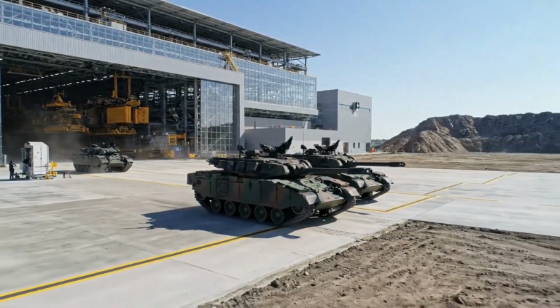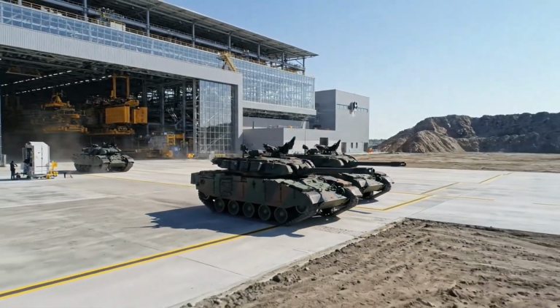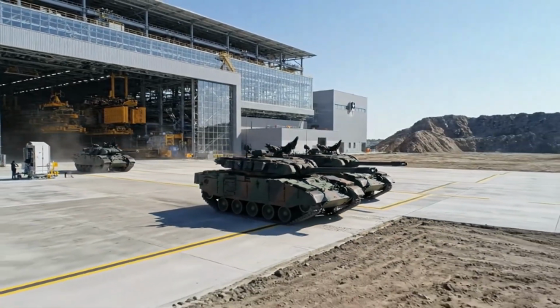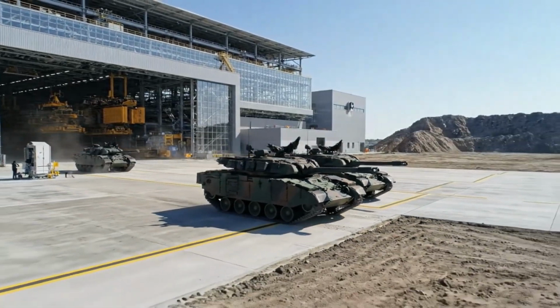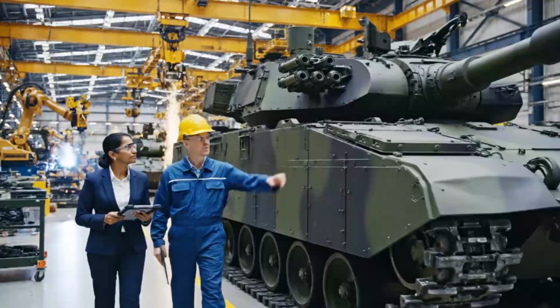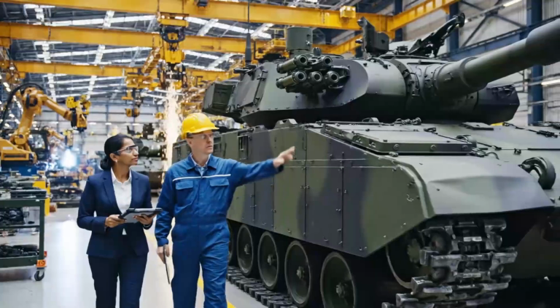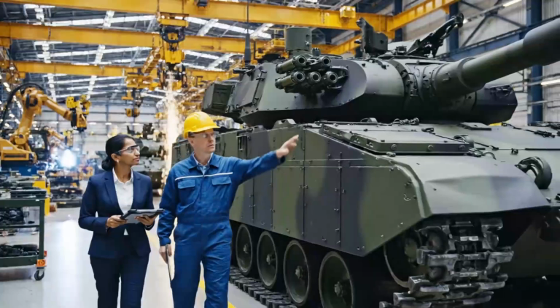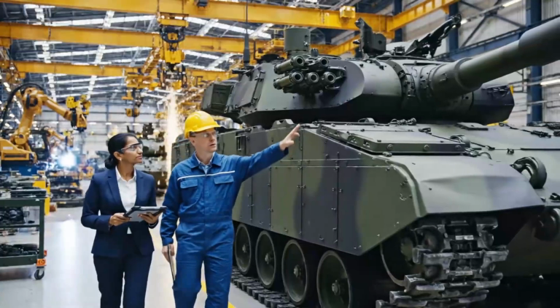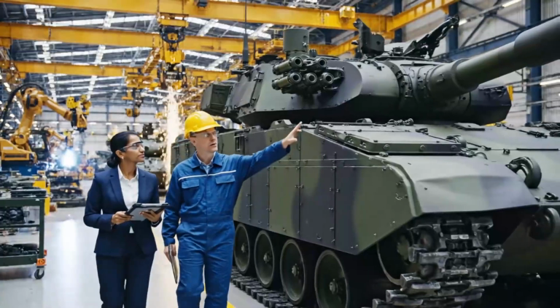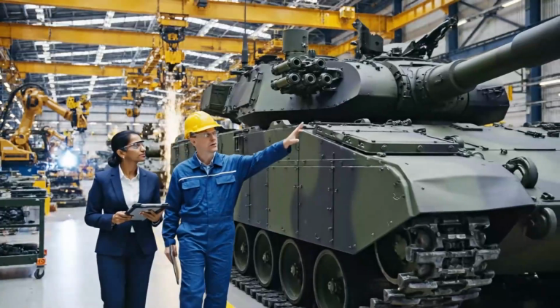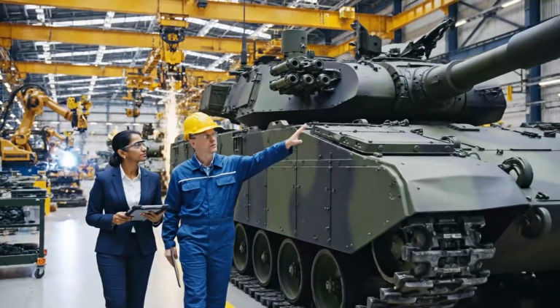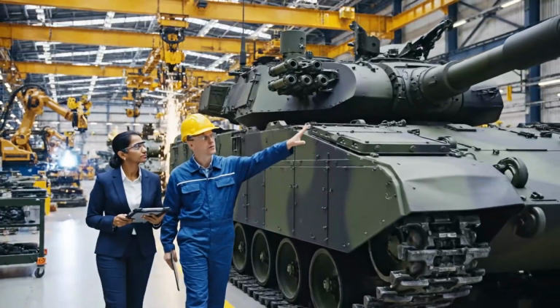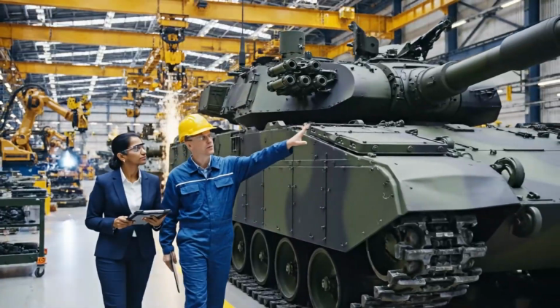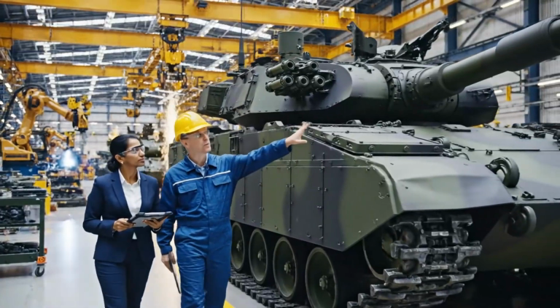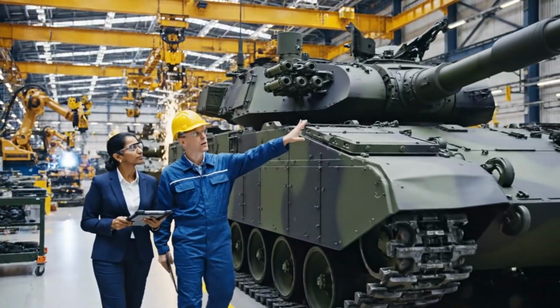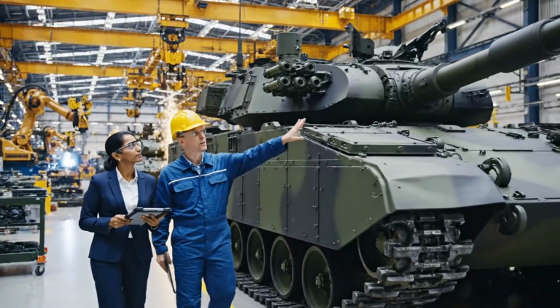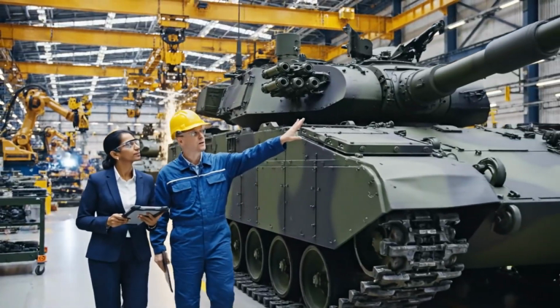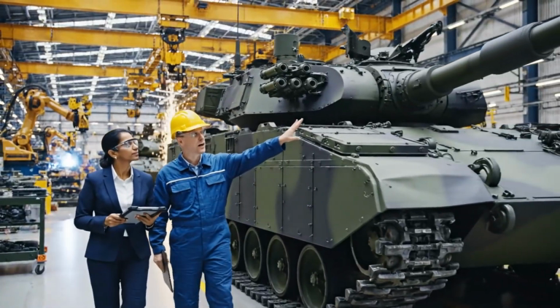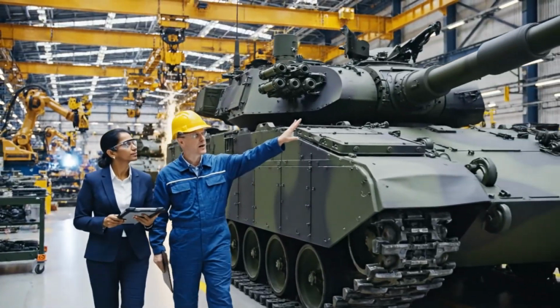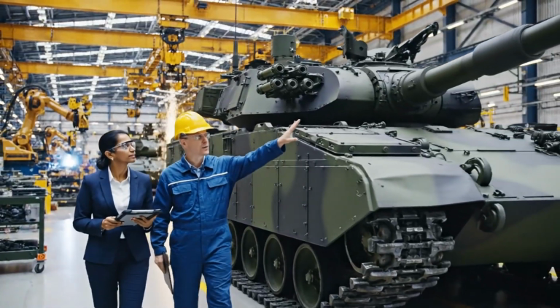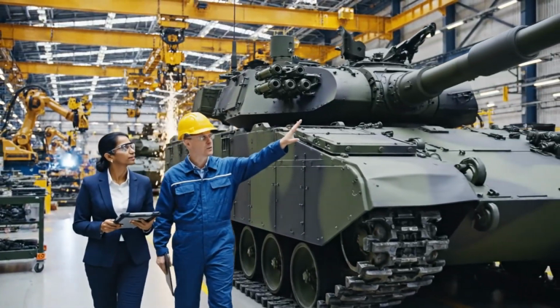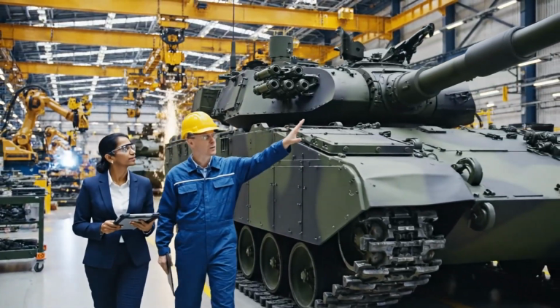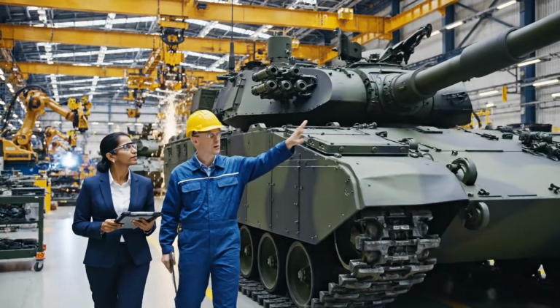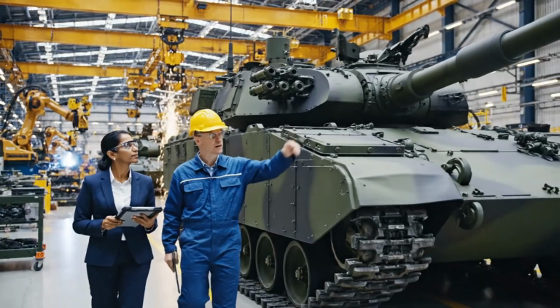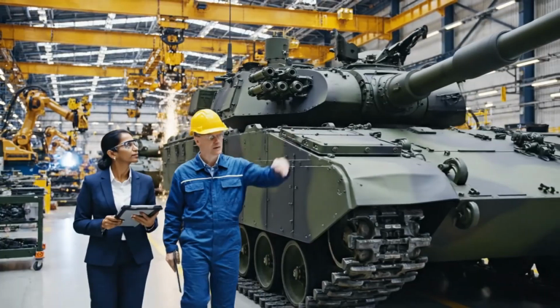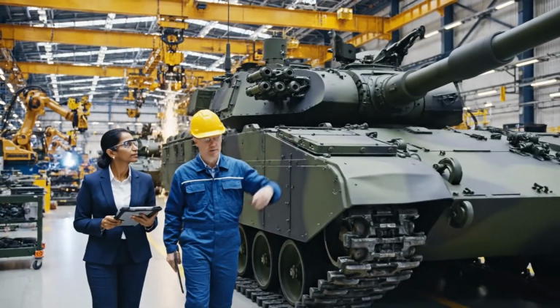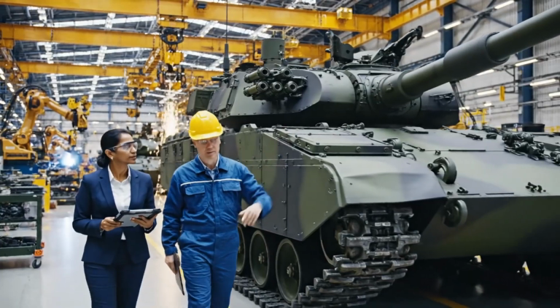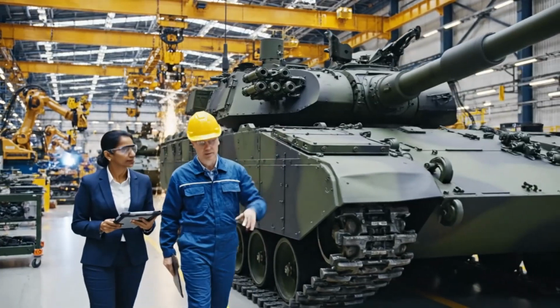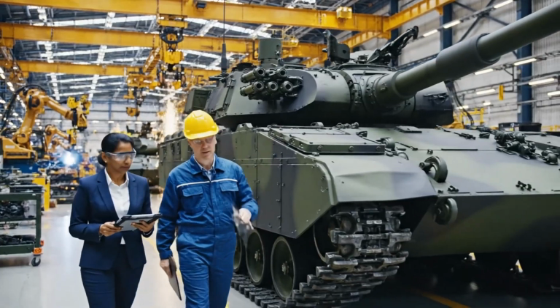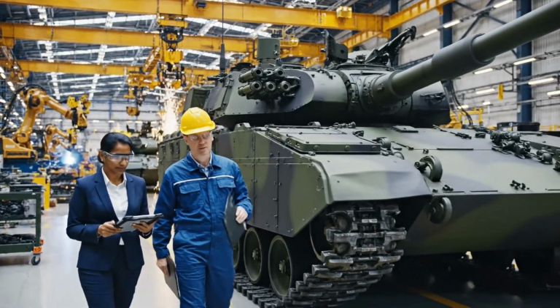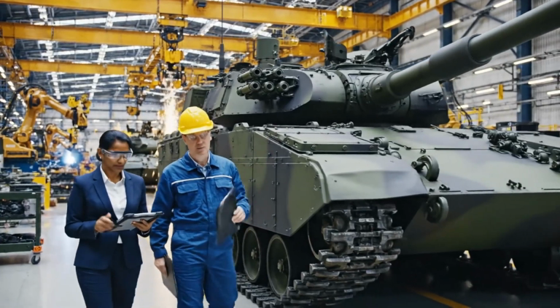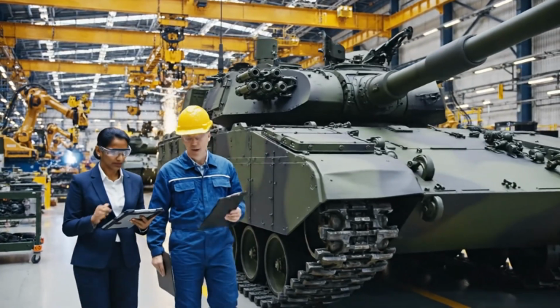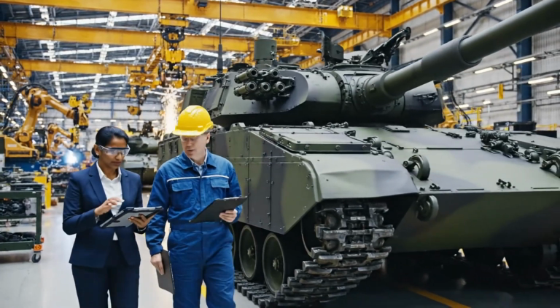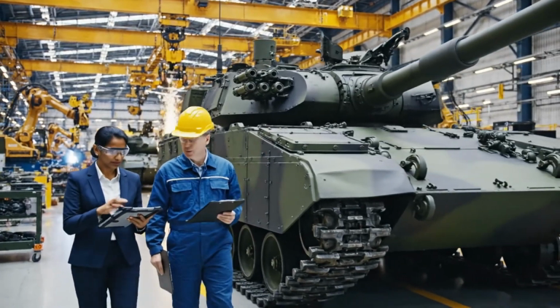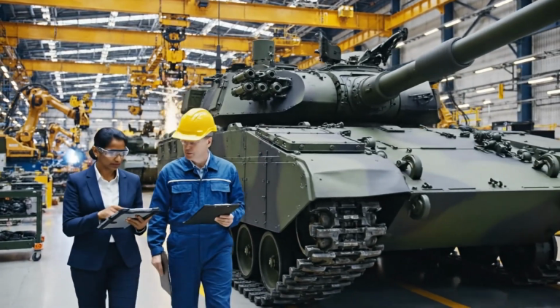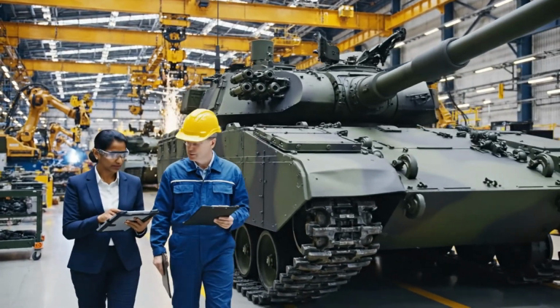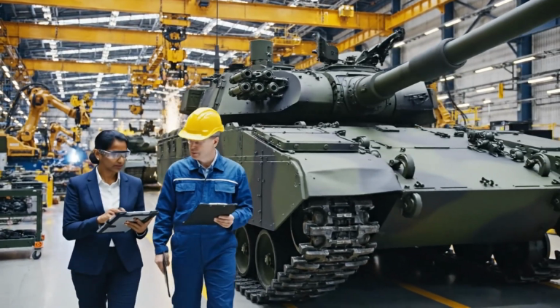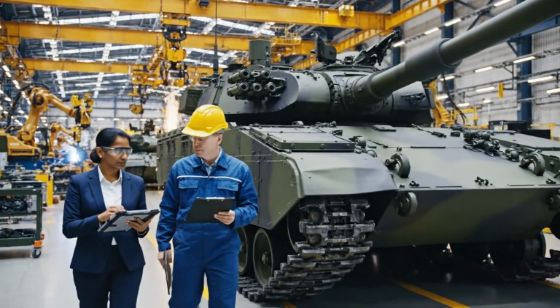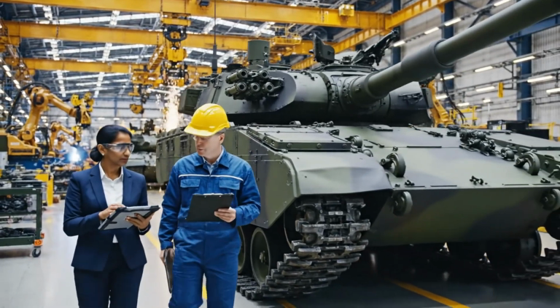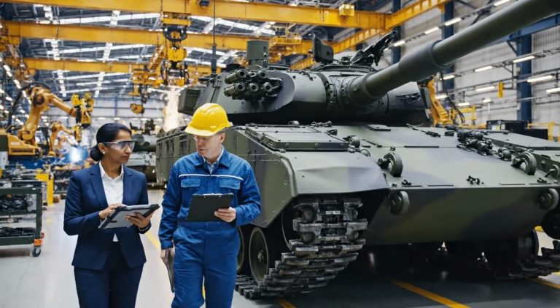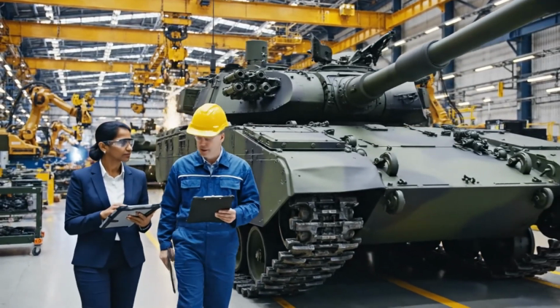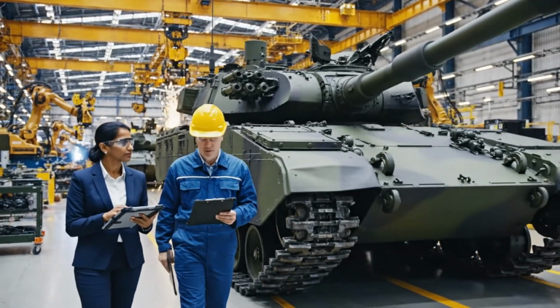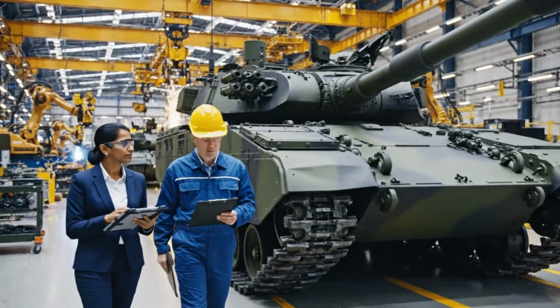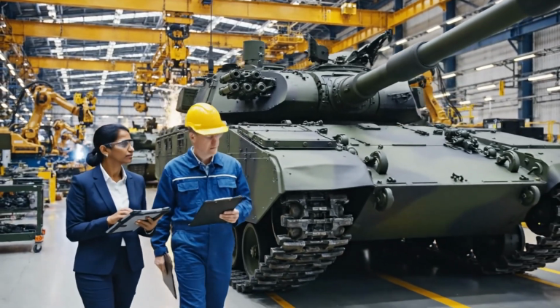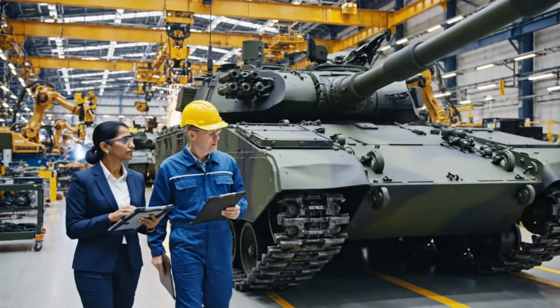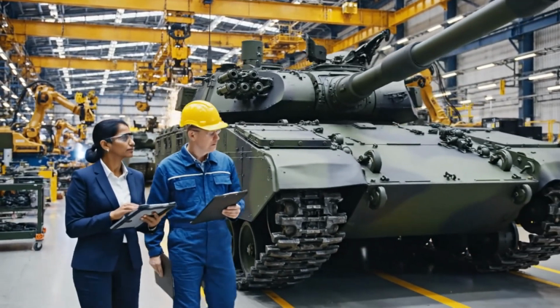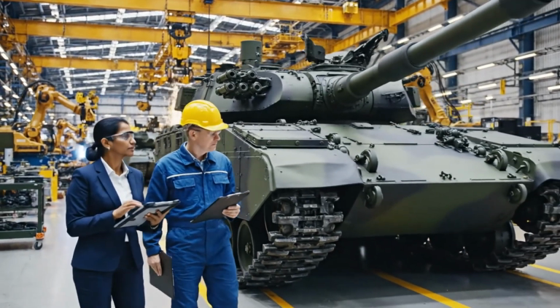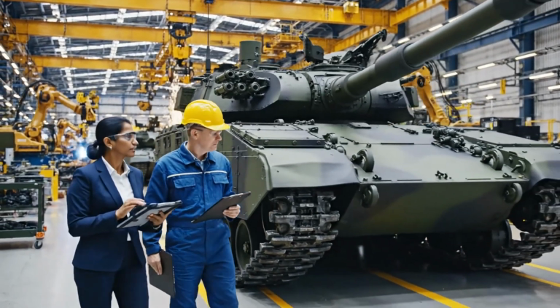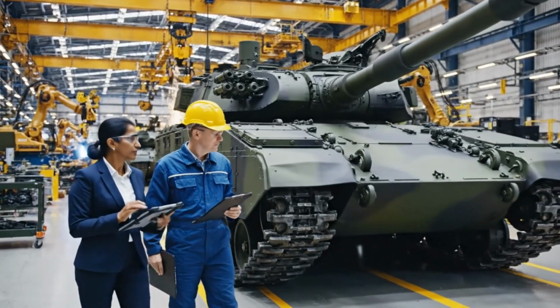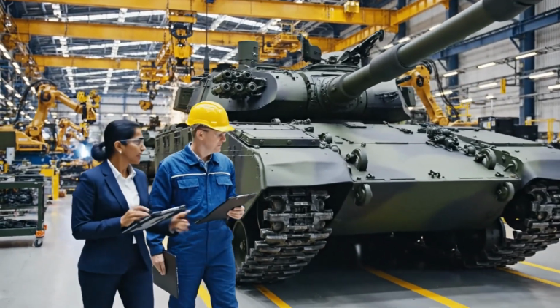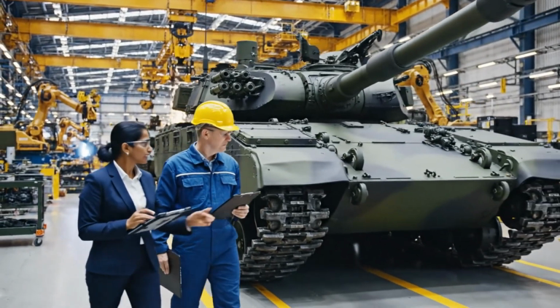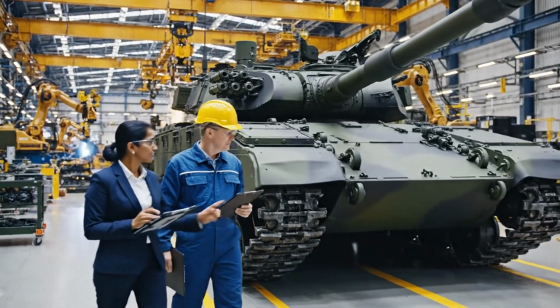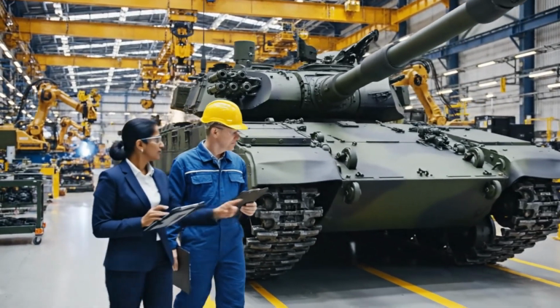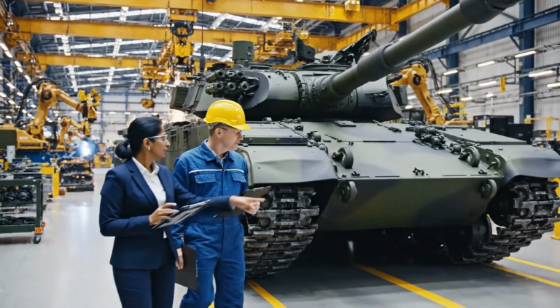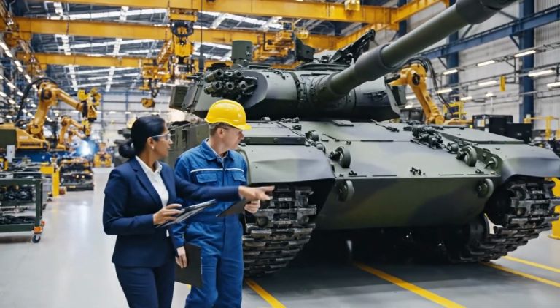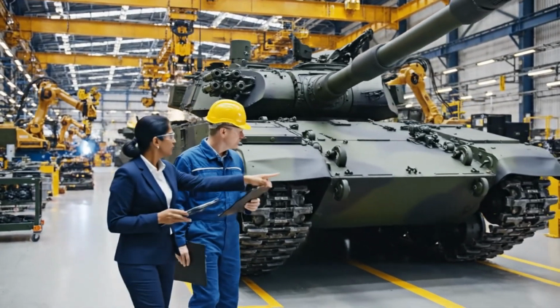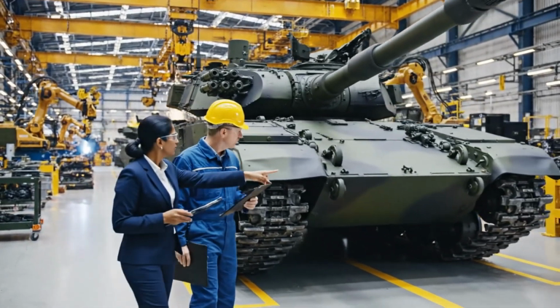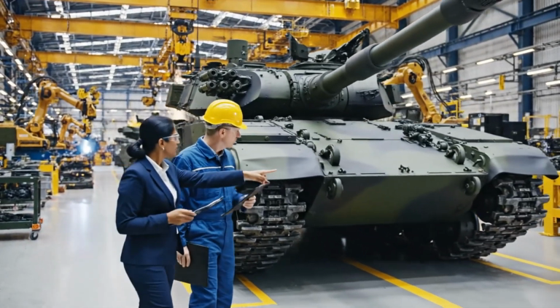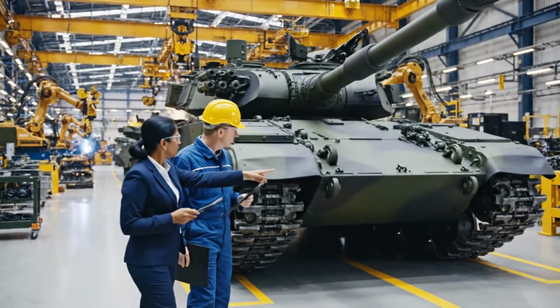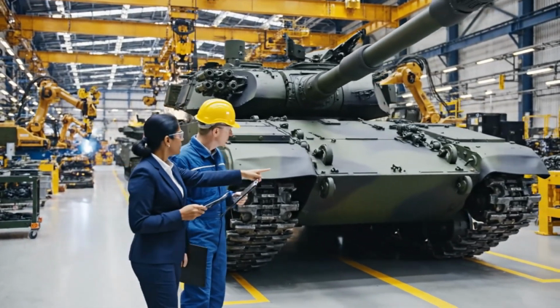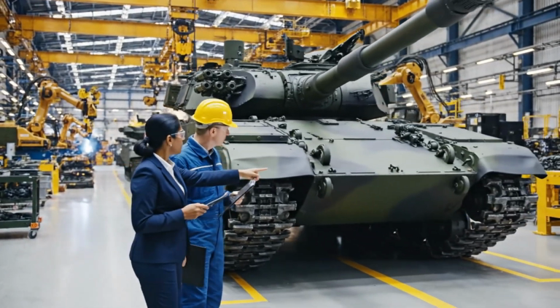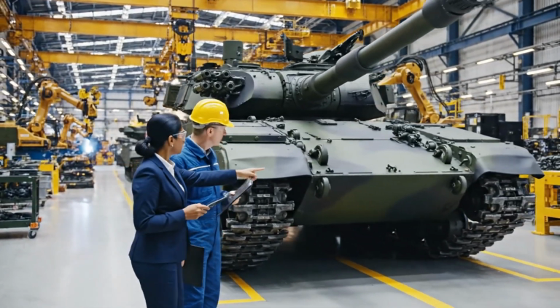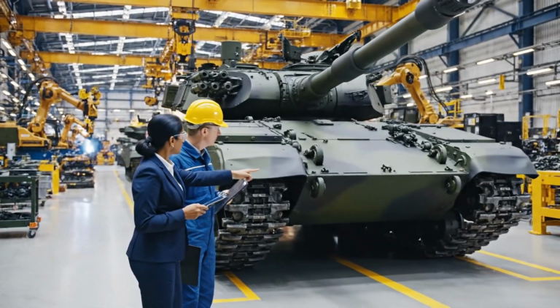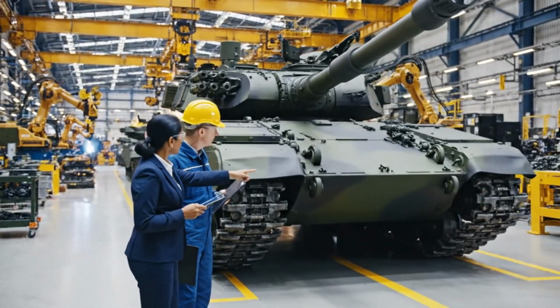We've upgraded the frontal armor as requested. This batch is fully compliant. Excellent — noted on the manifest.